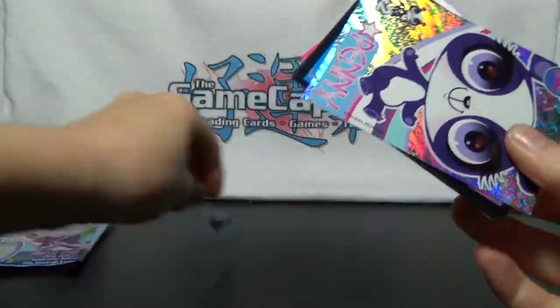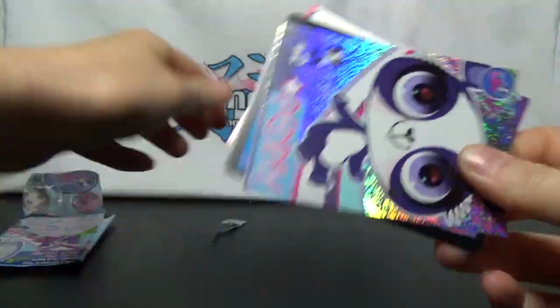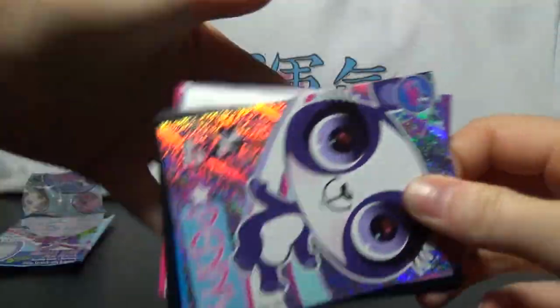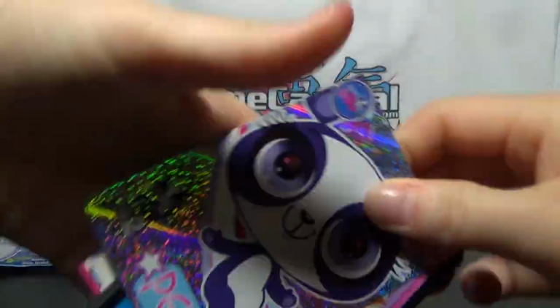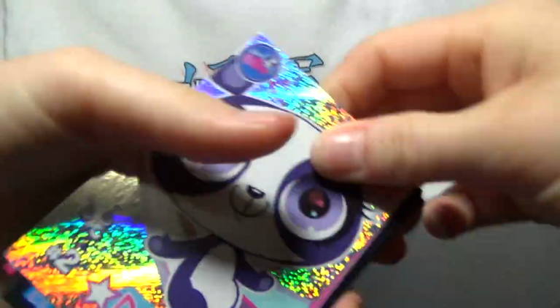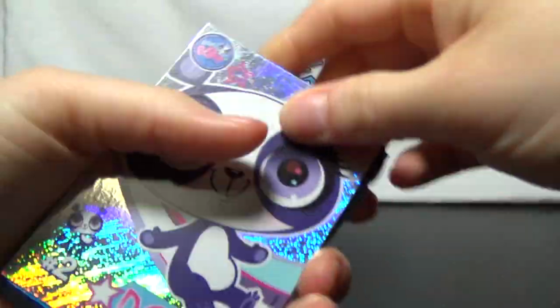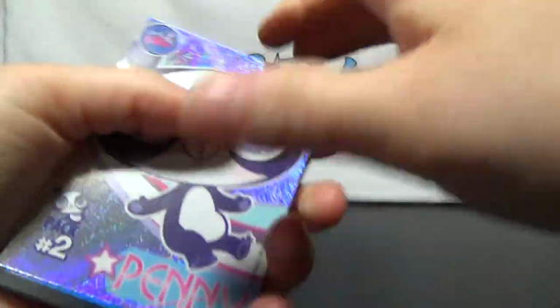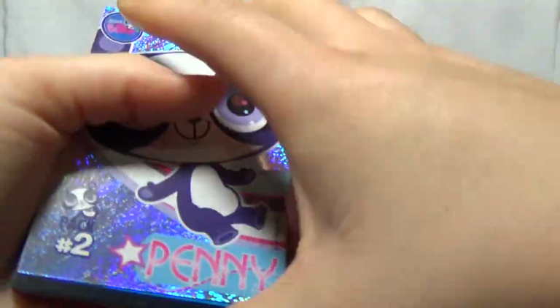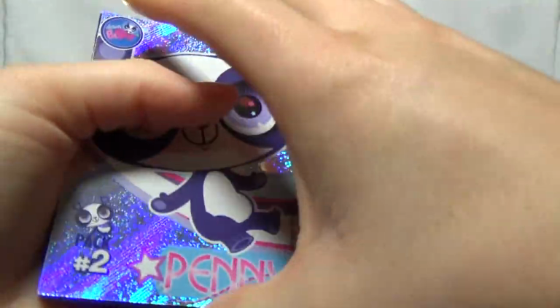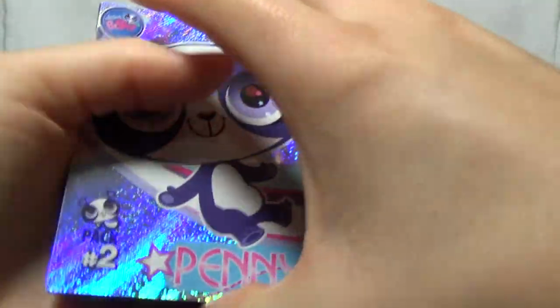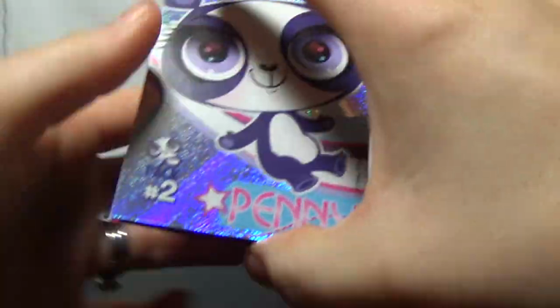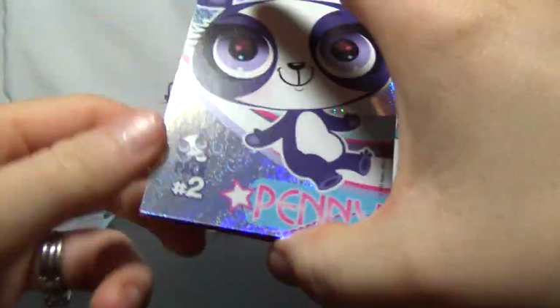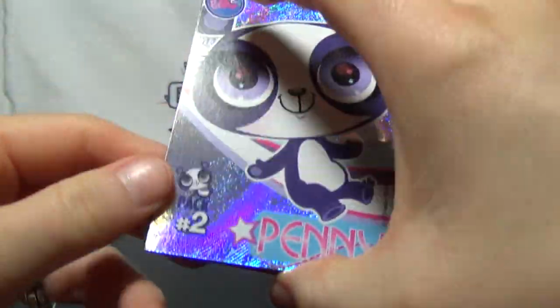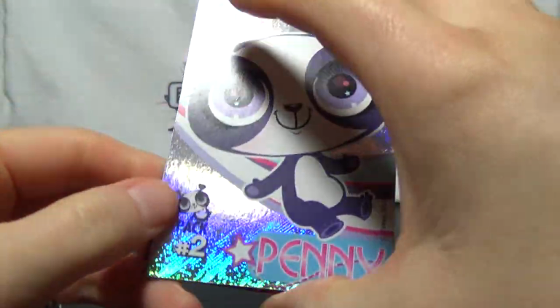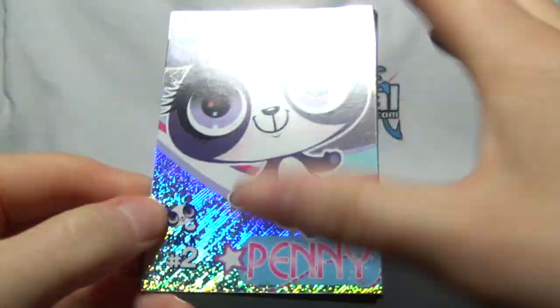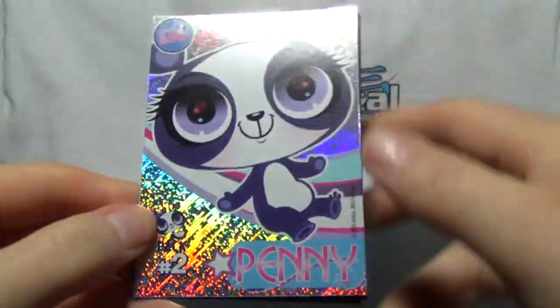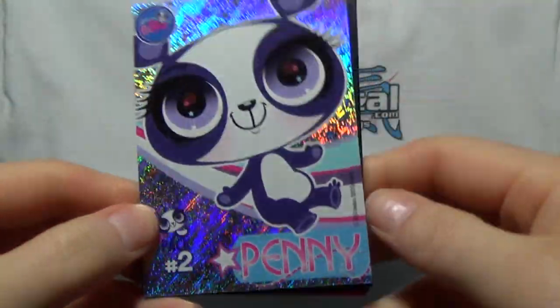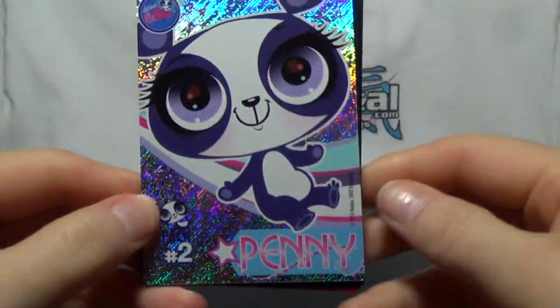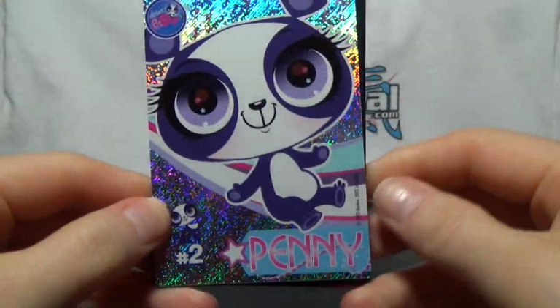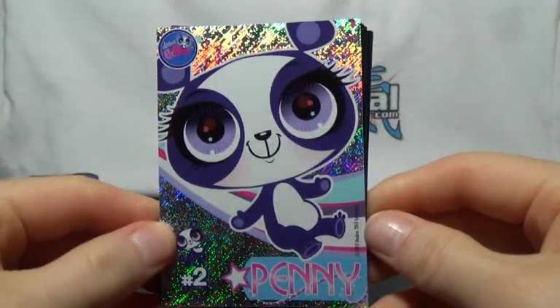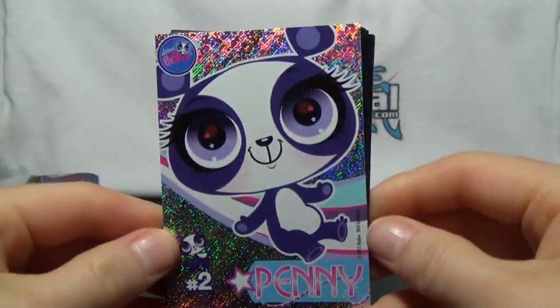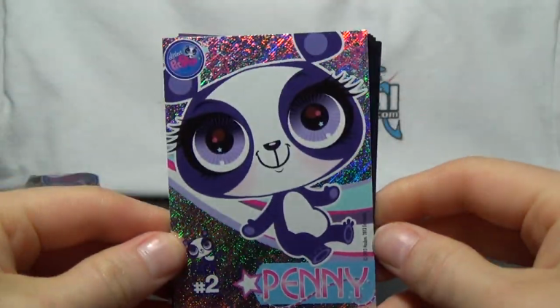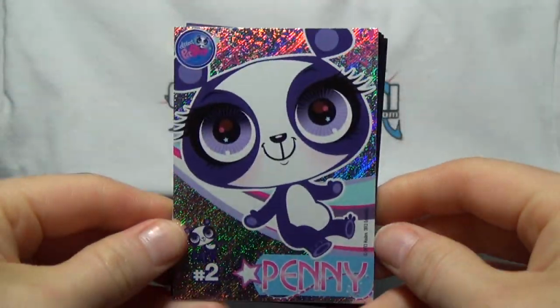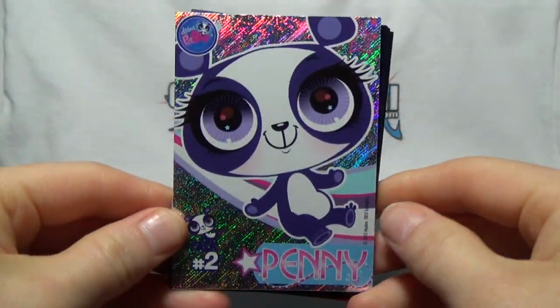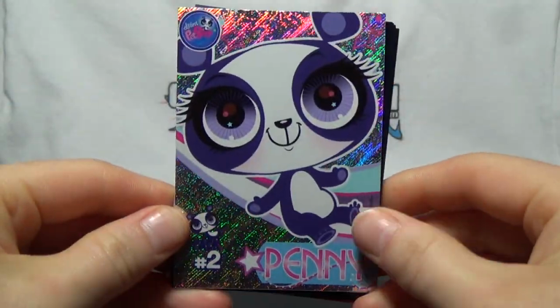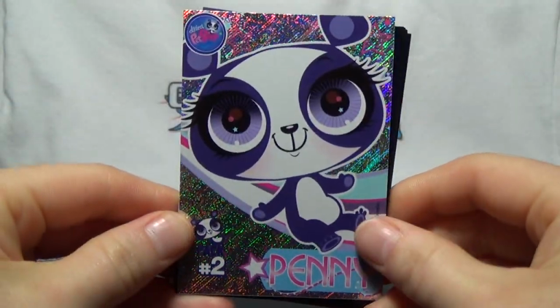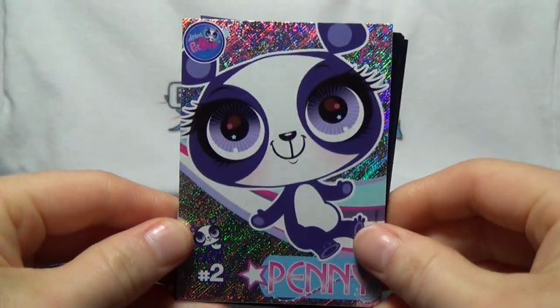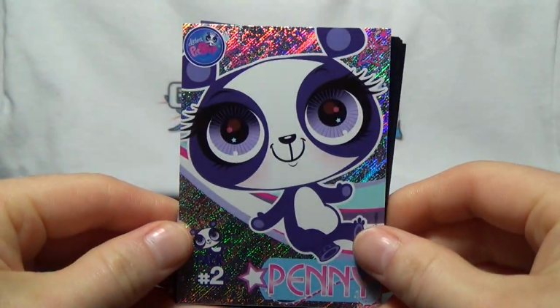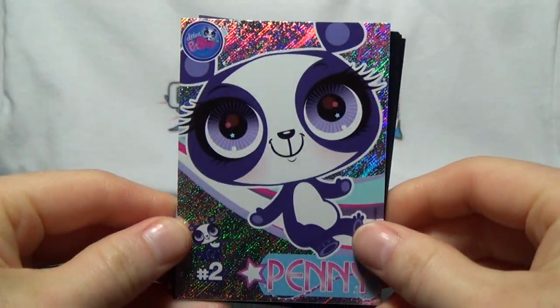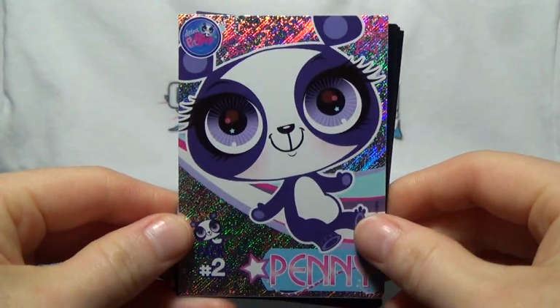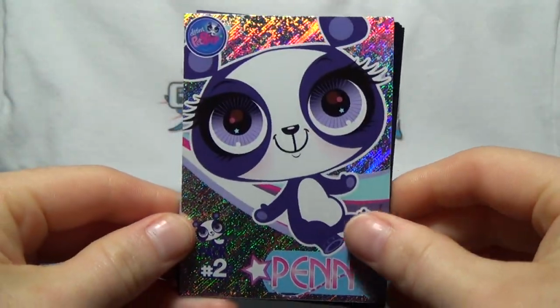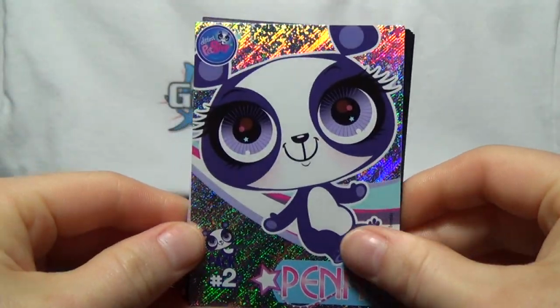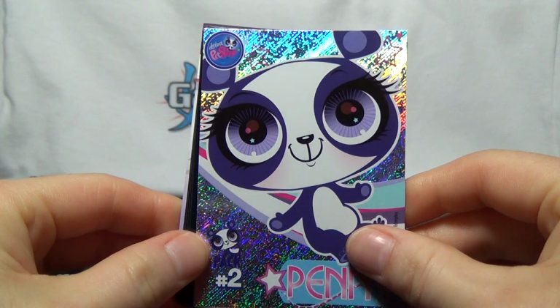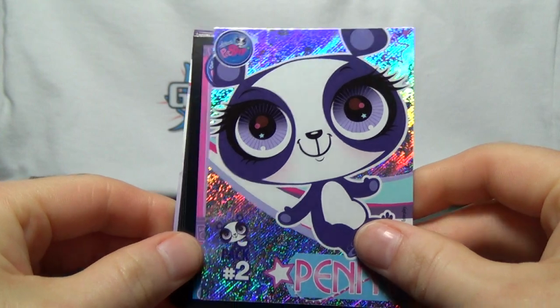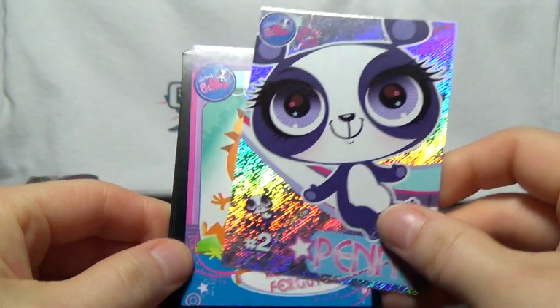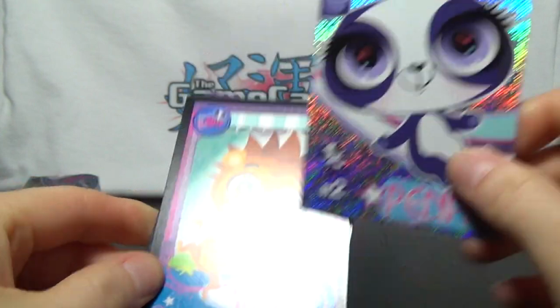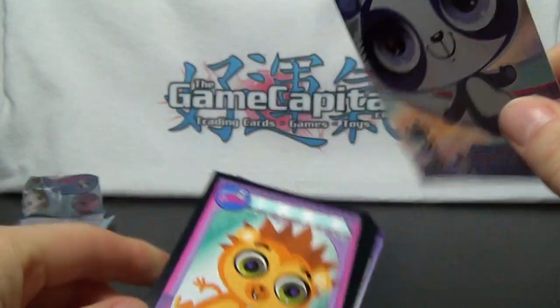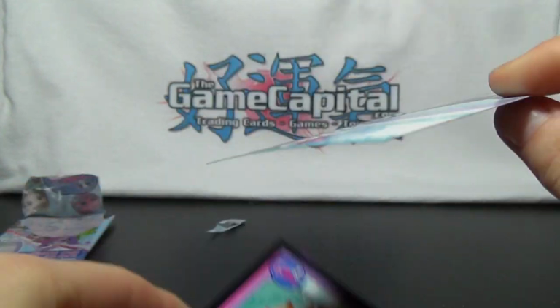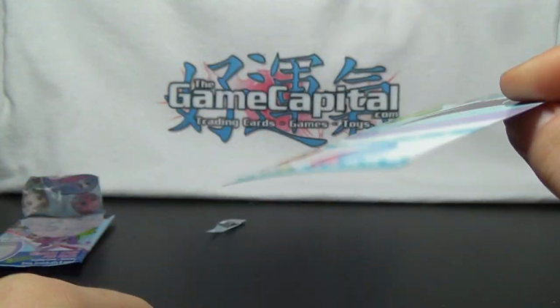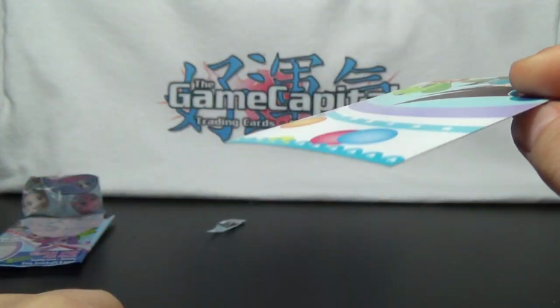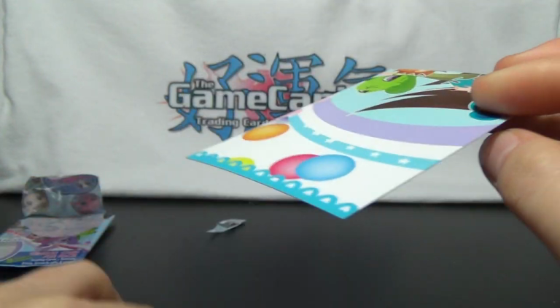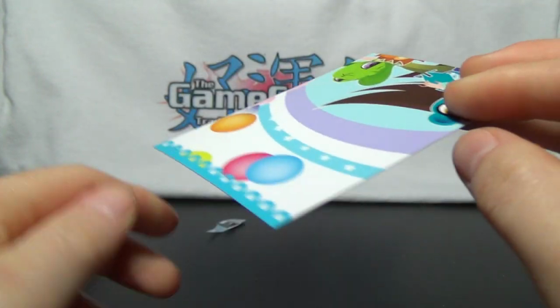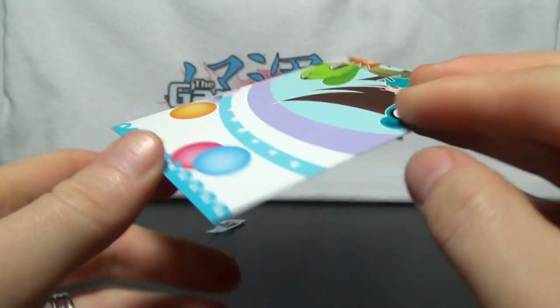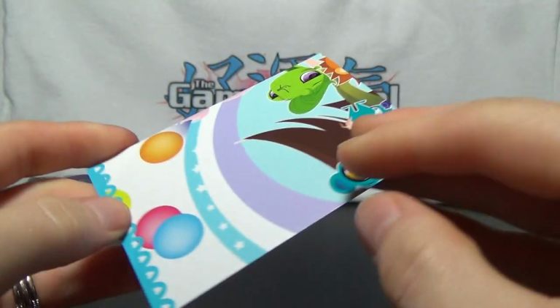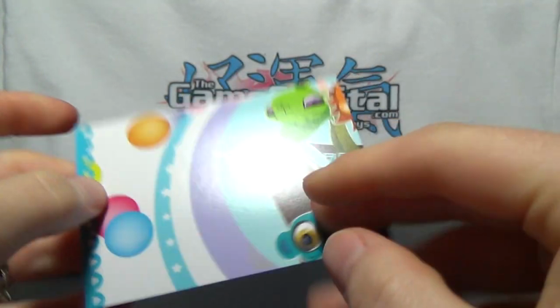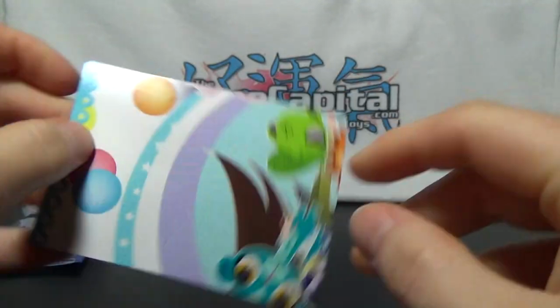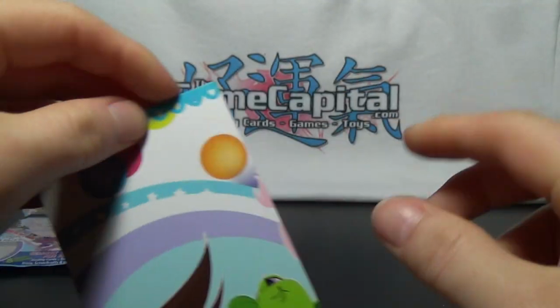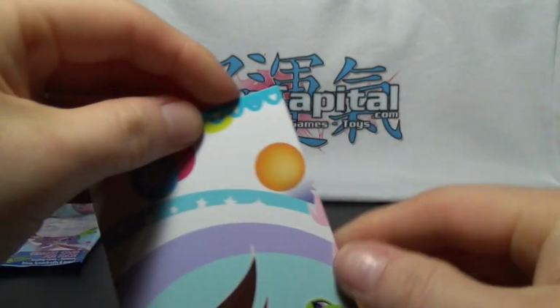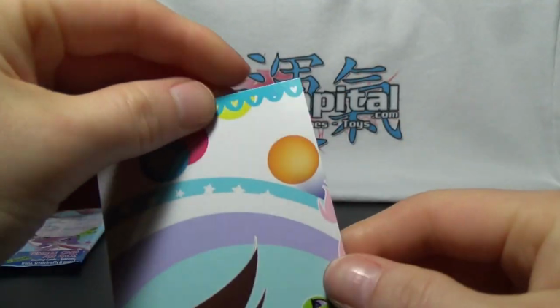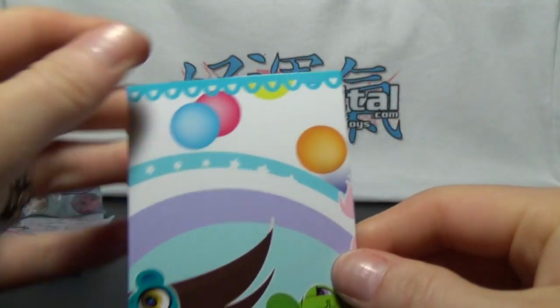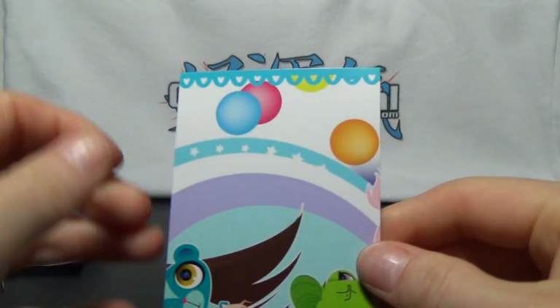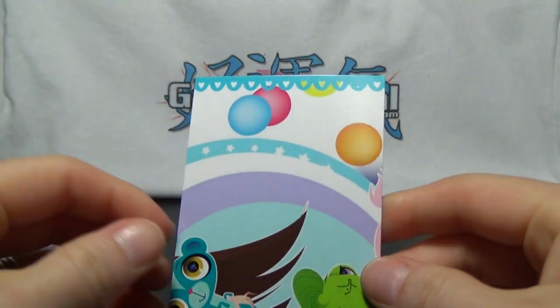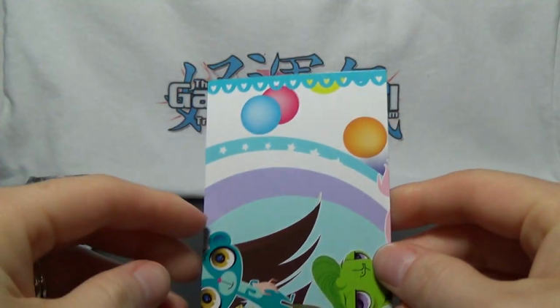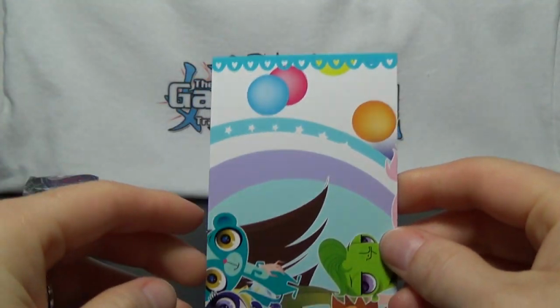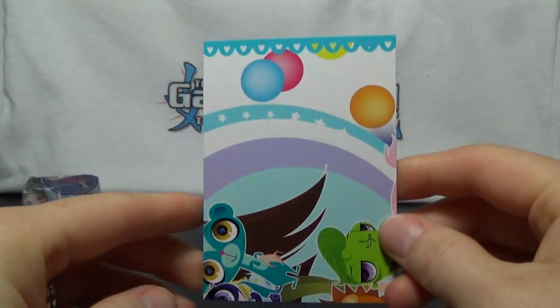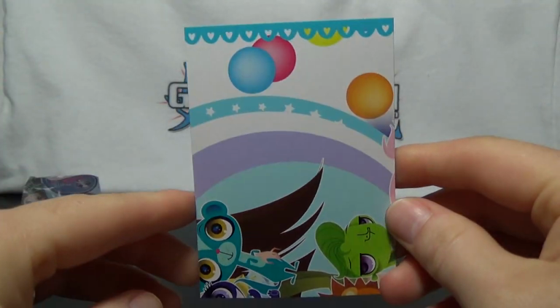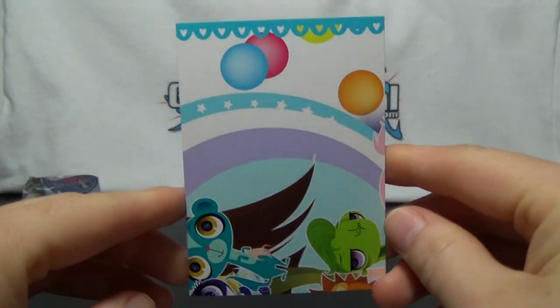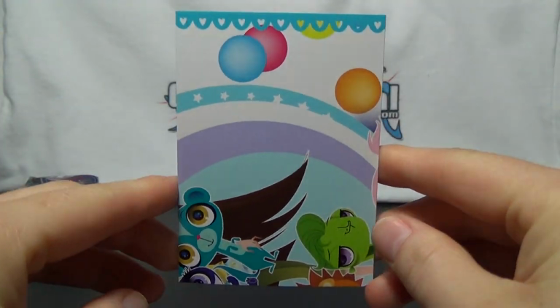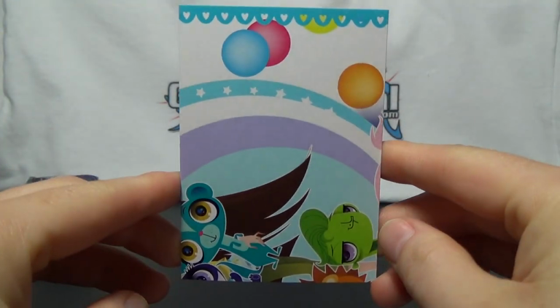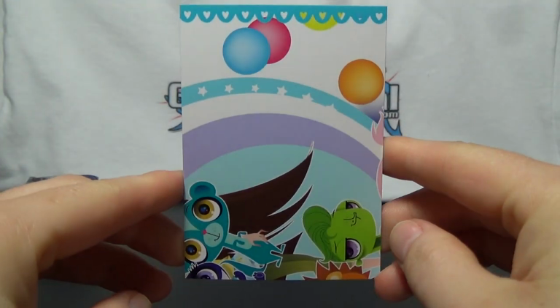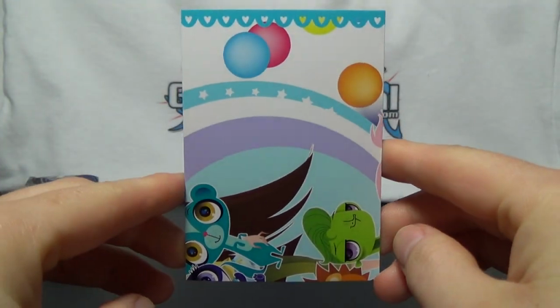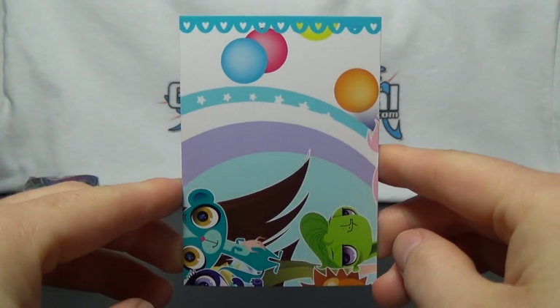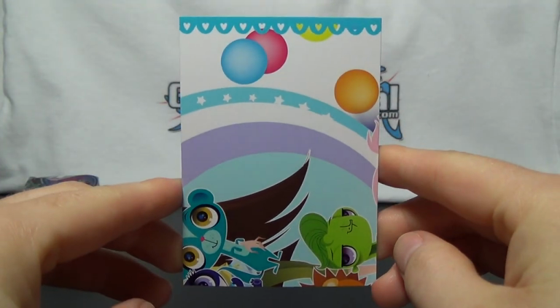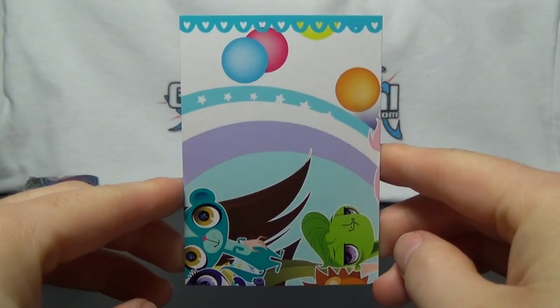And we begin with Penny, which is a puzzle piece. And on the back, that's what that looks like.